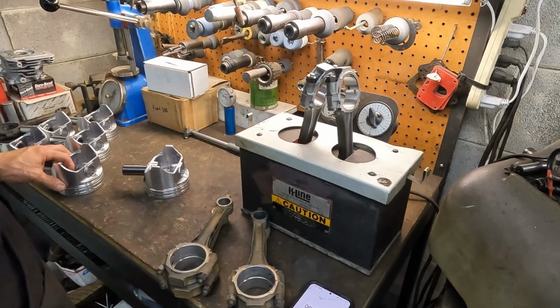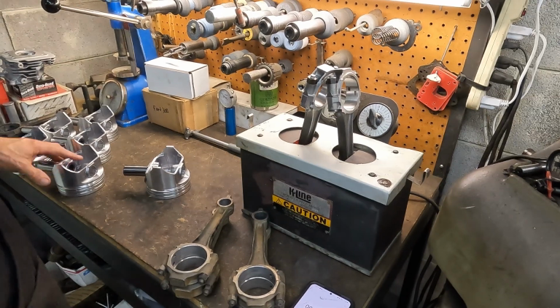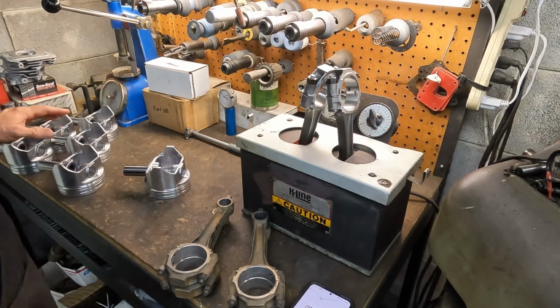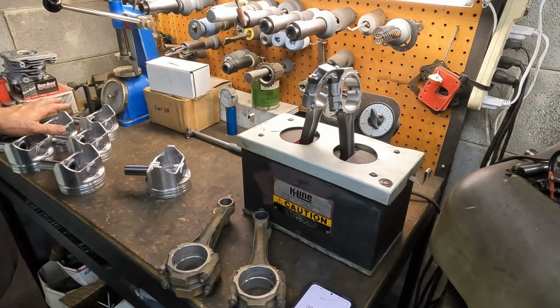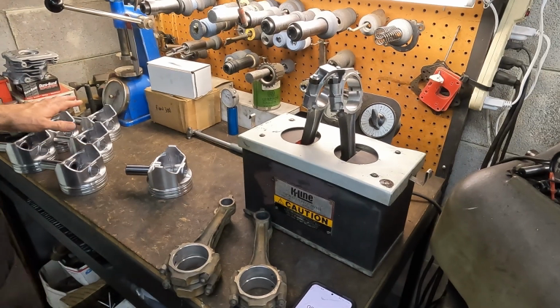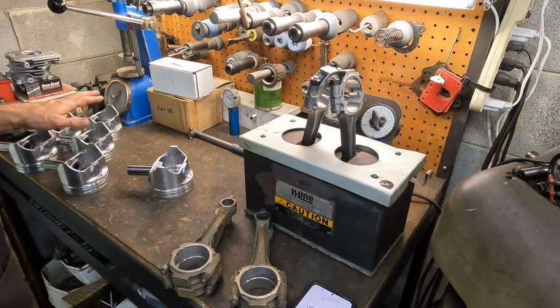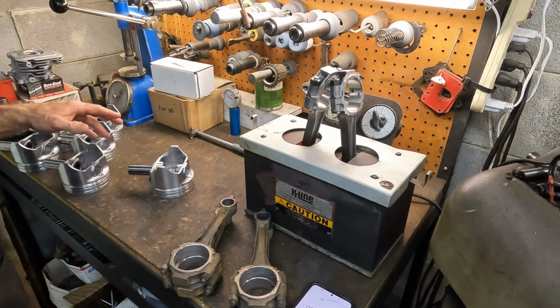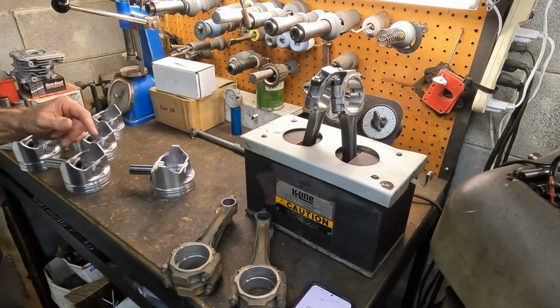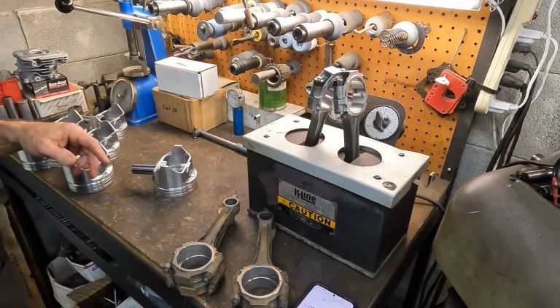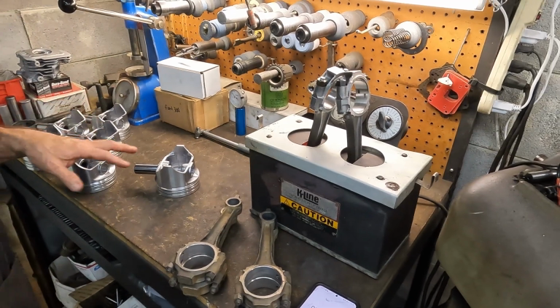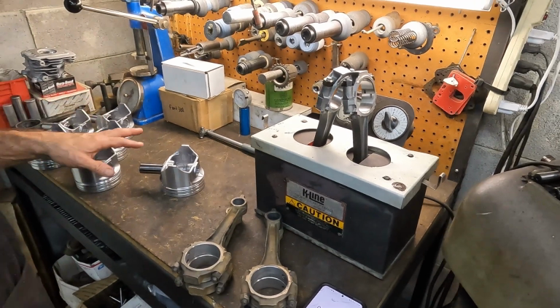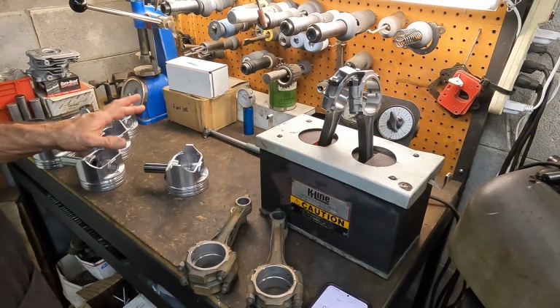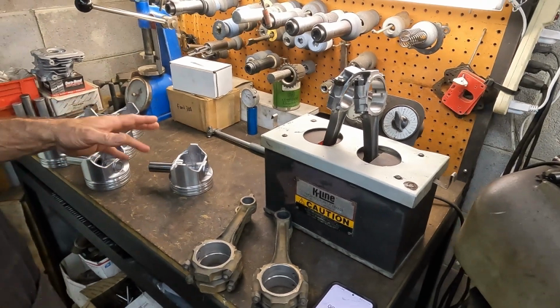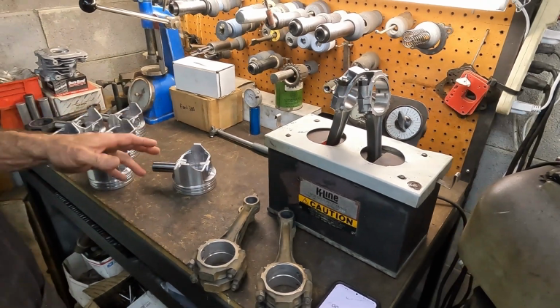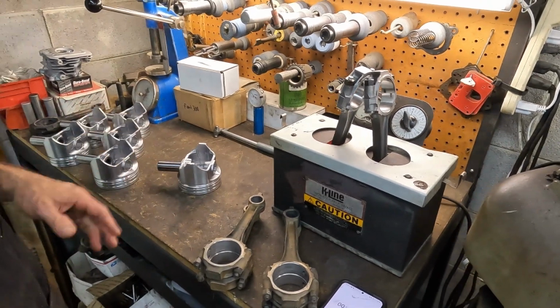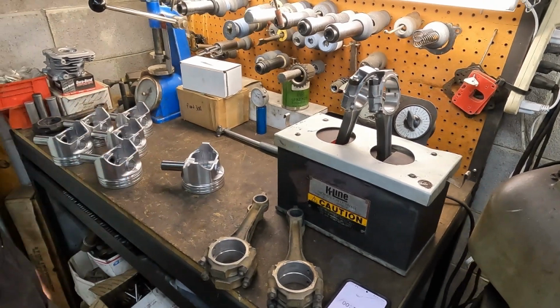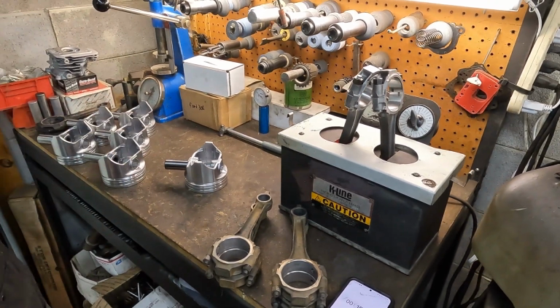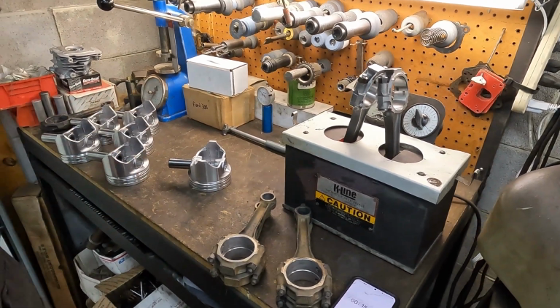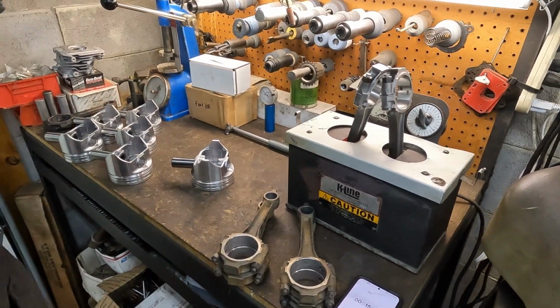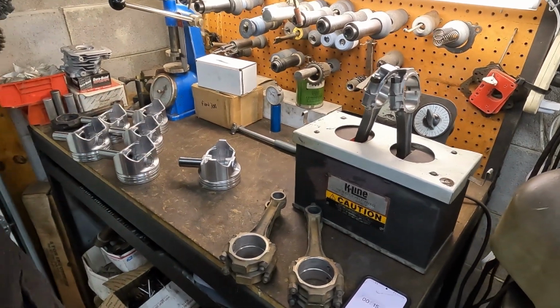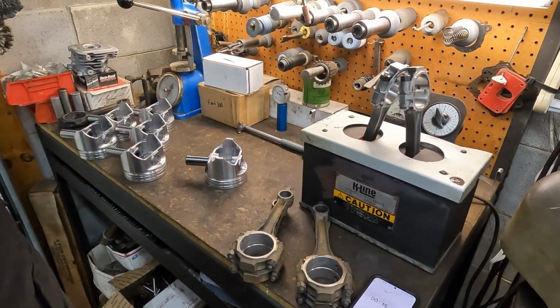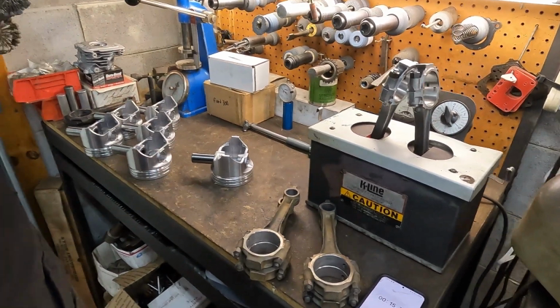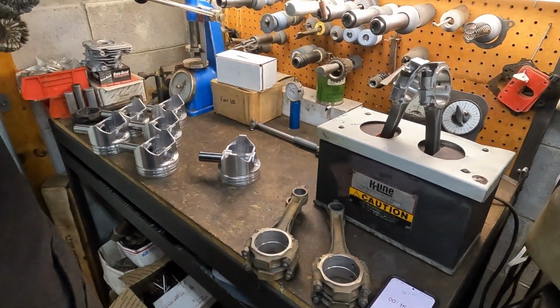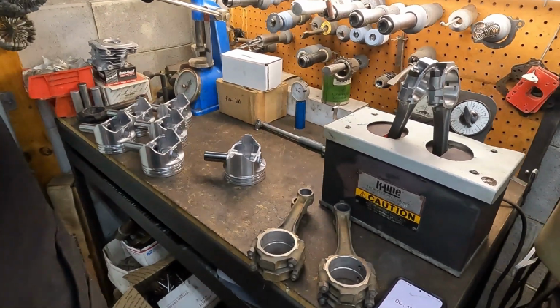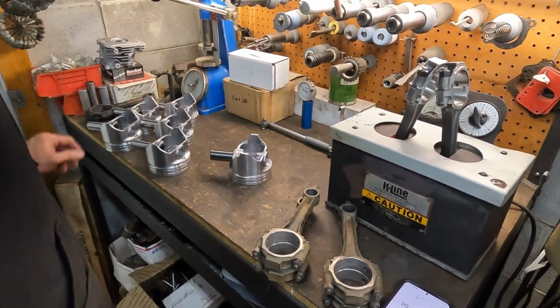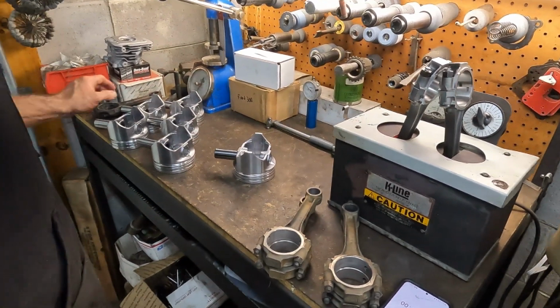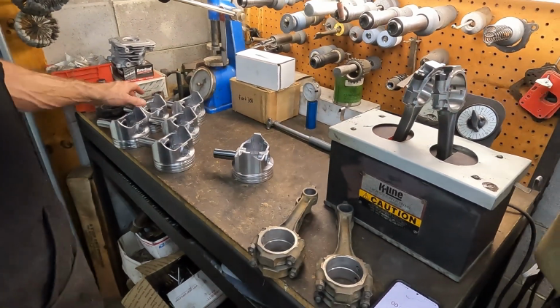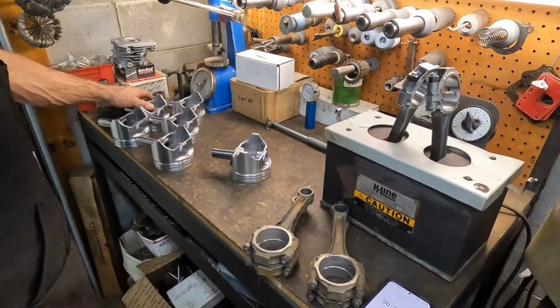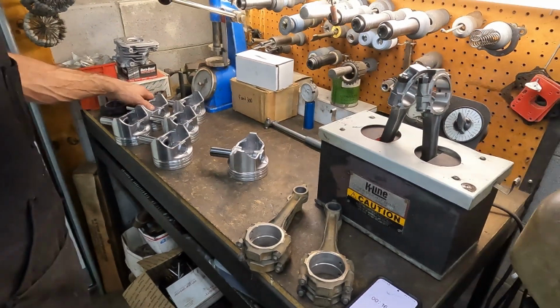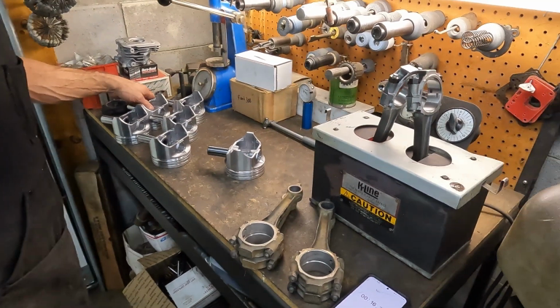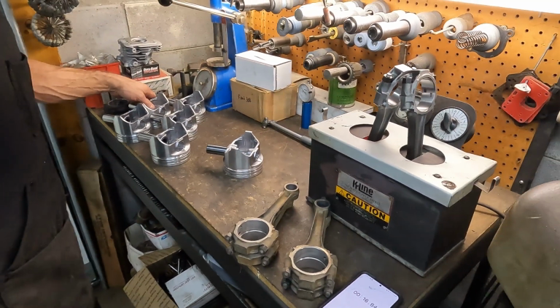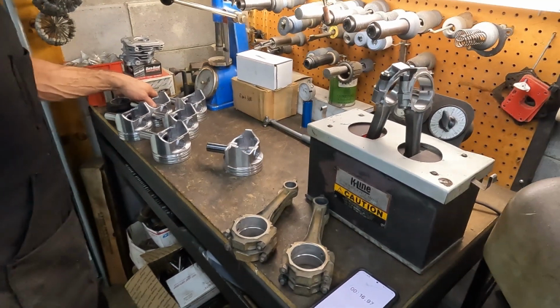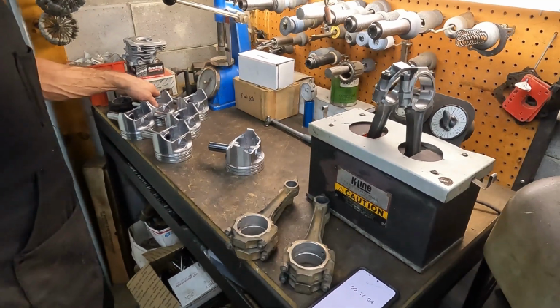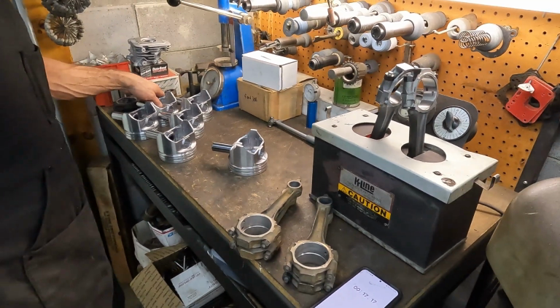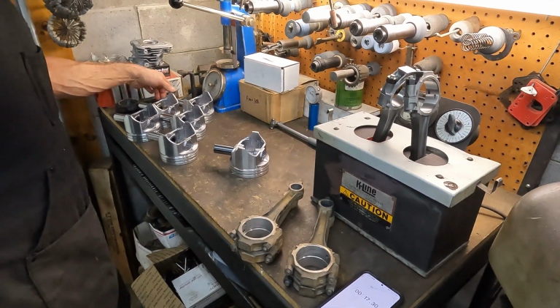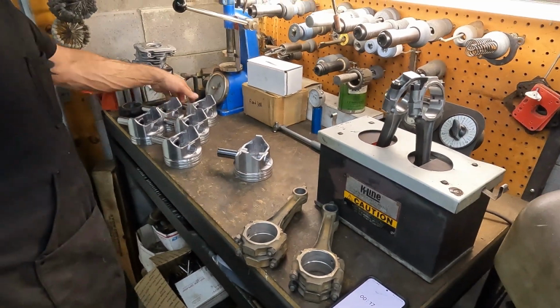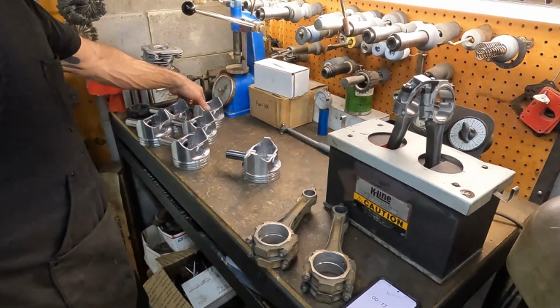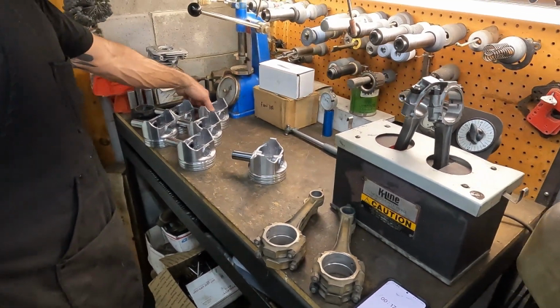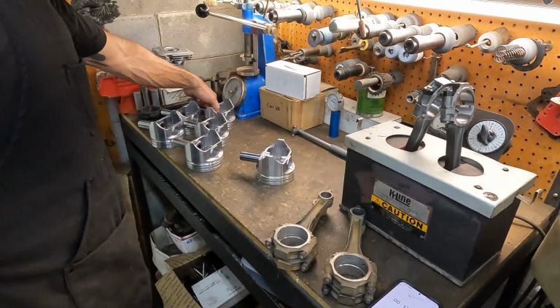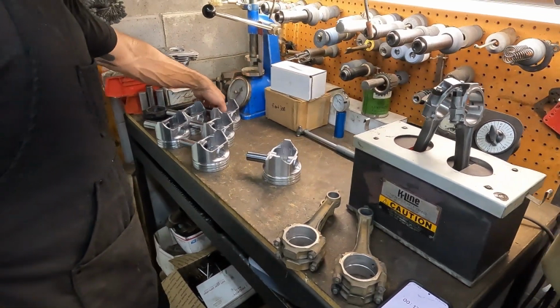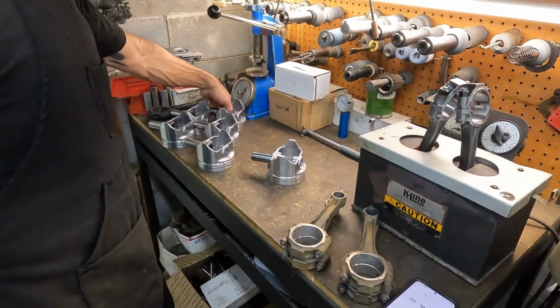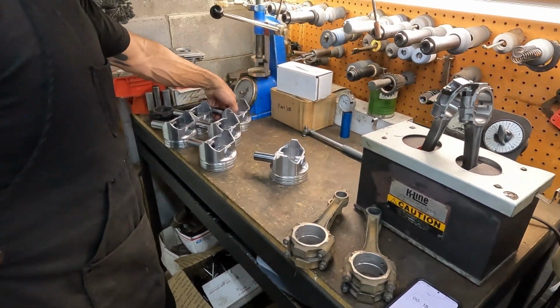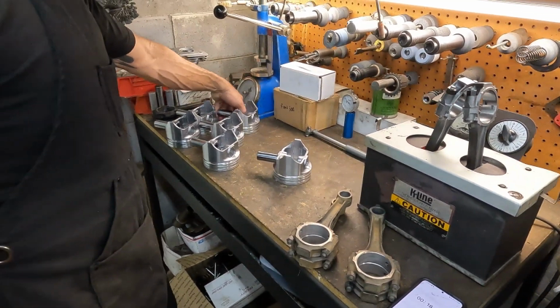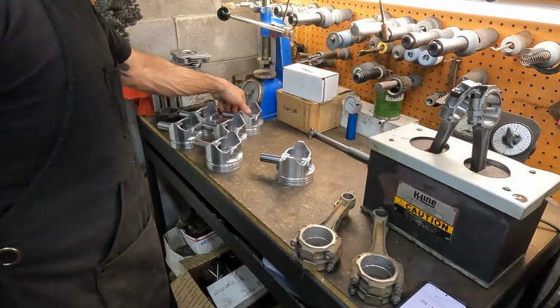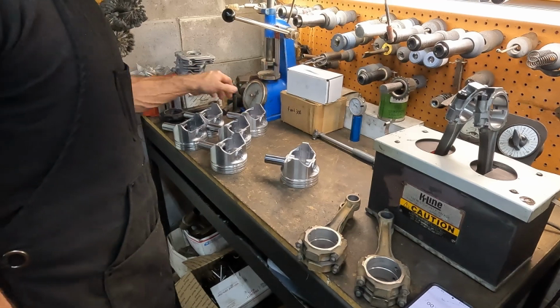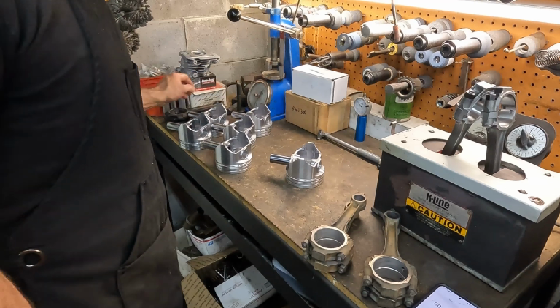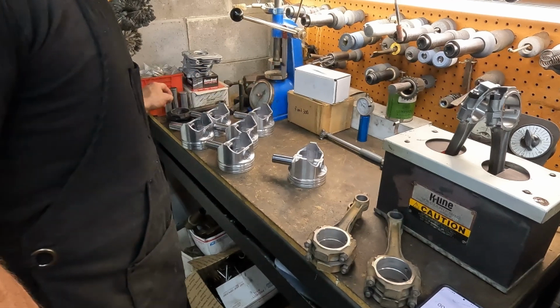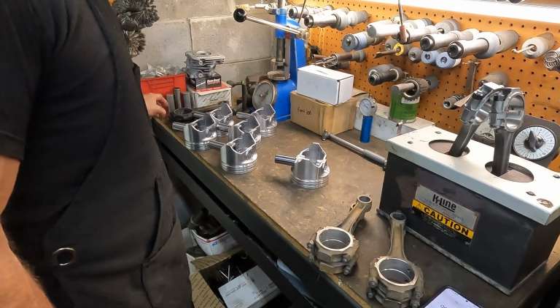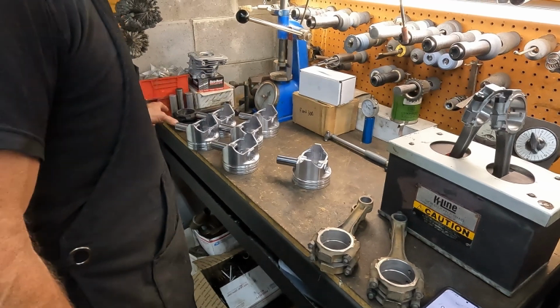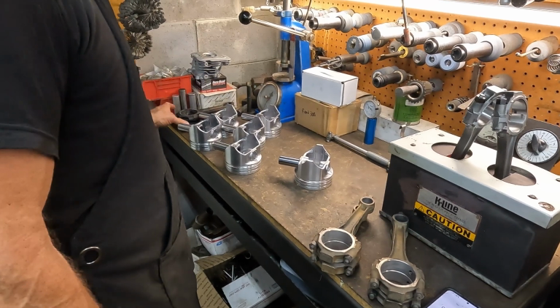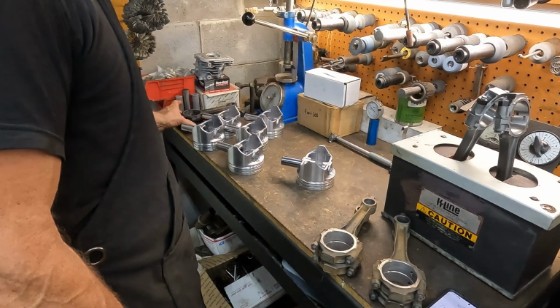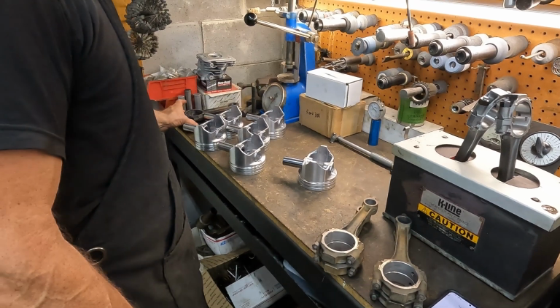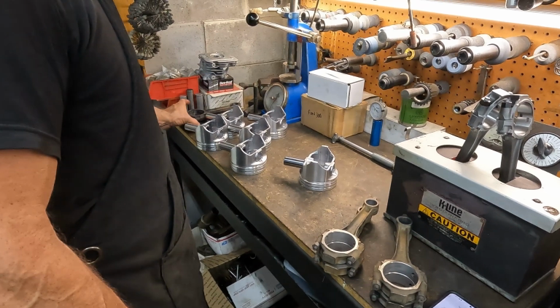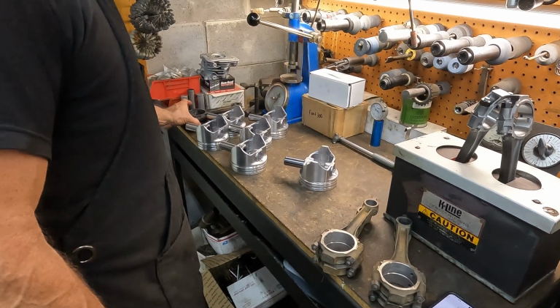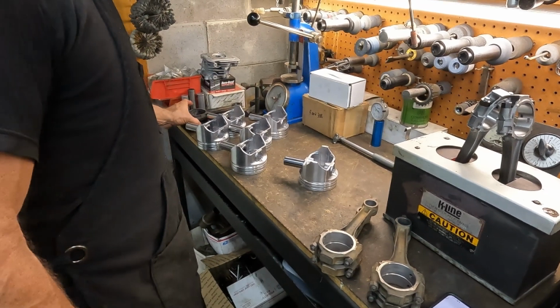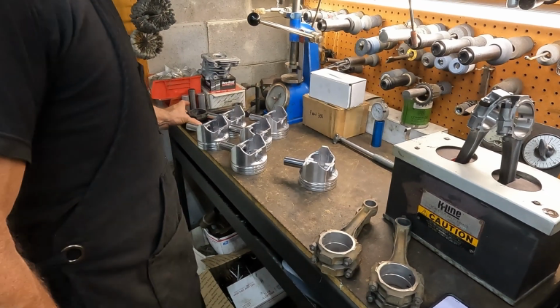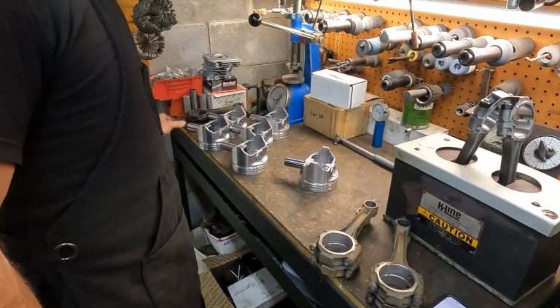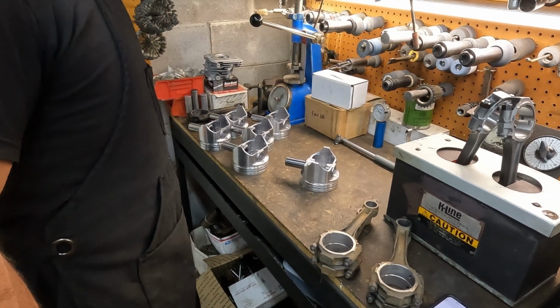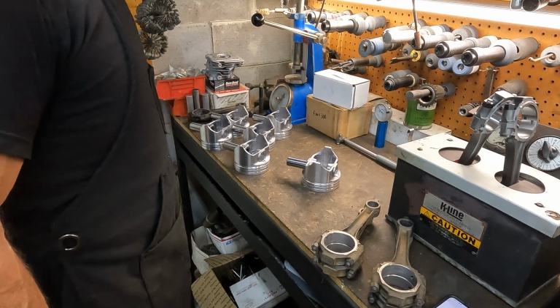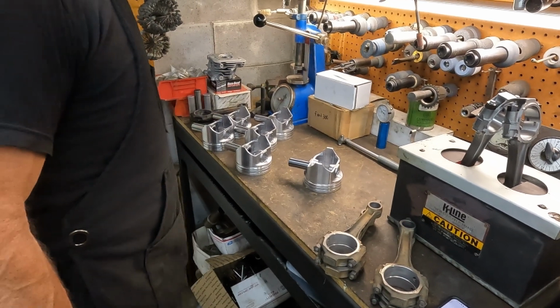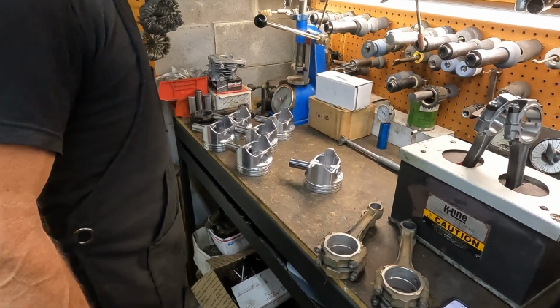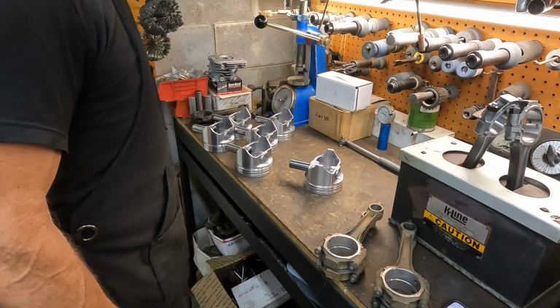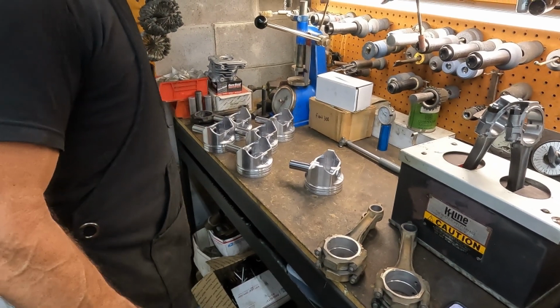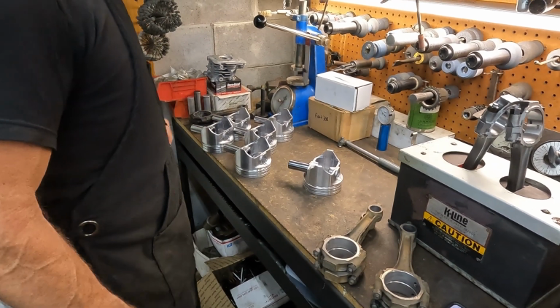I wiped all the pins down, wiped all the pin bores down, make sure there ain't no oil or contaminants.